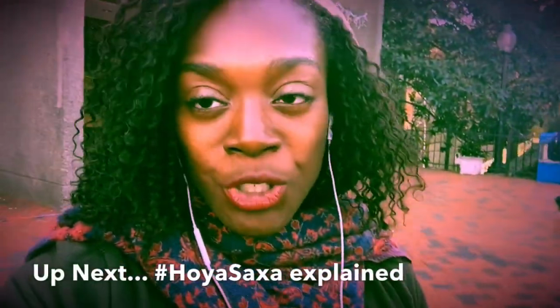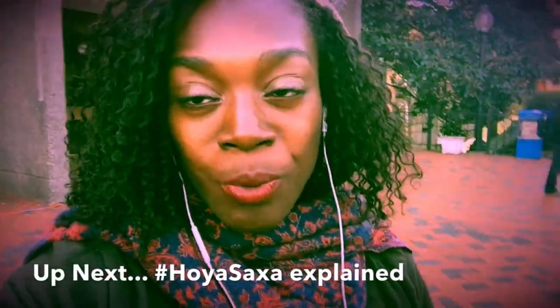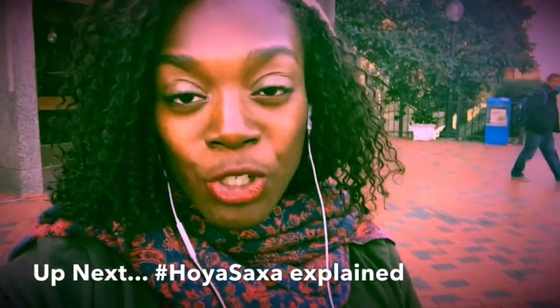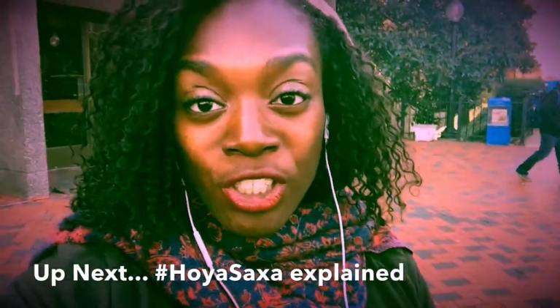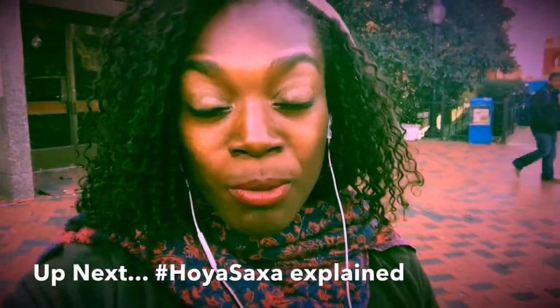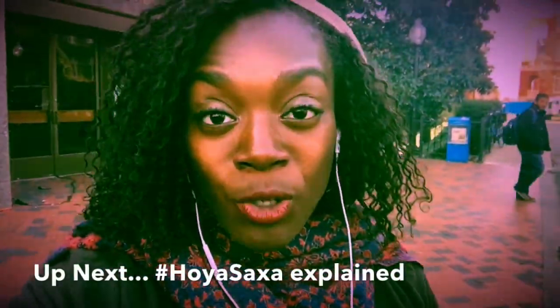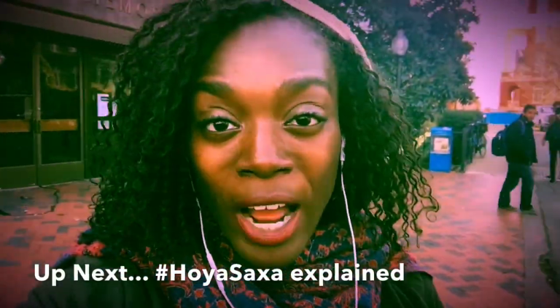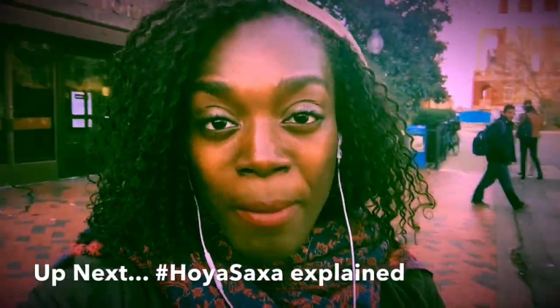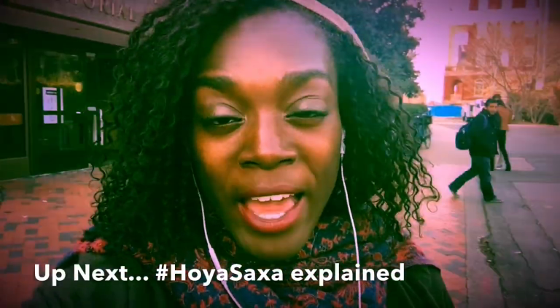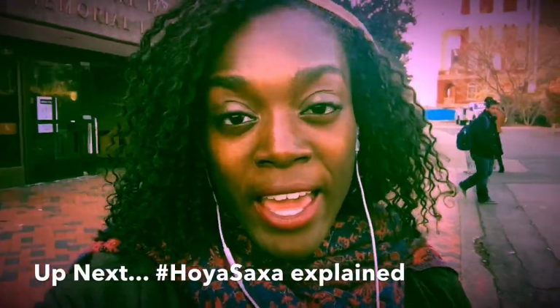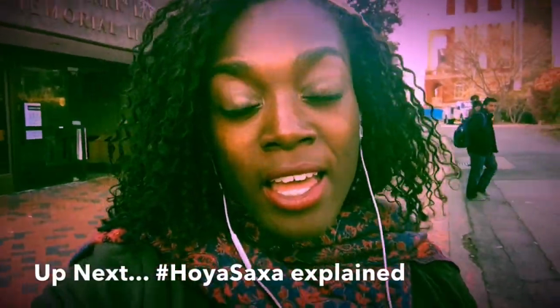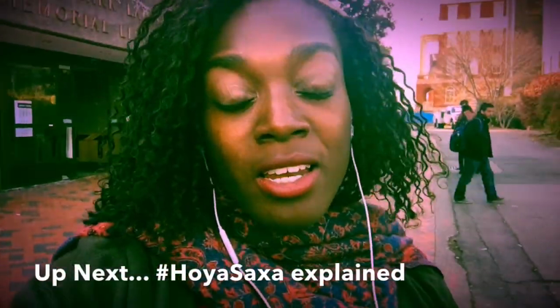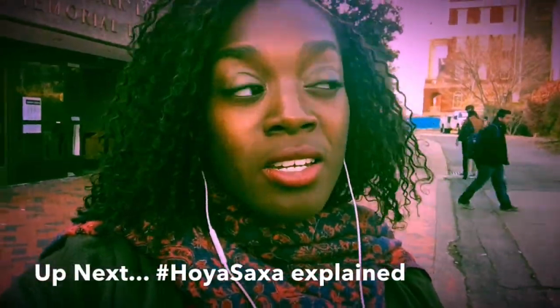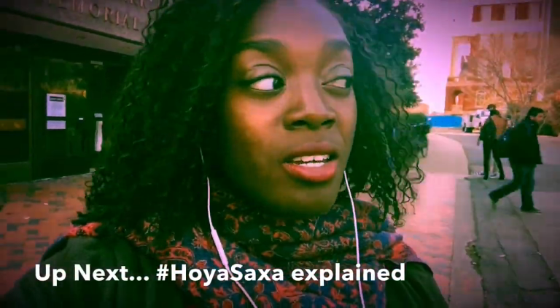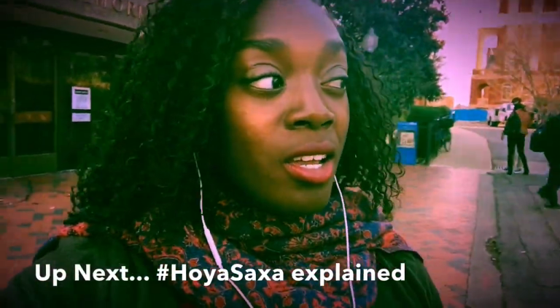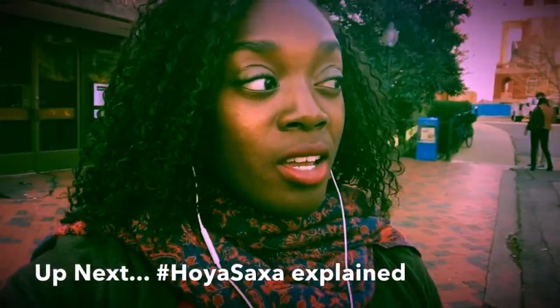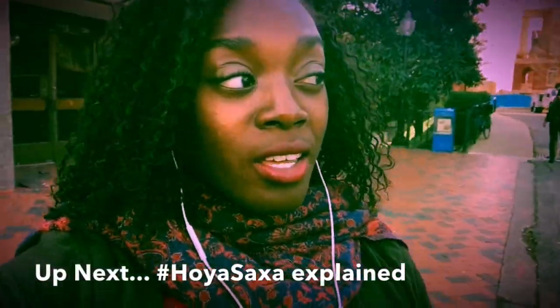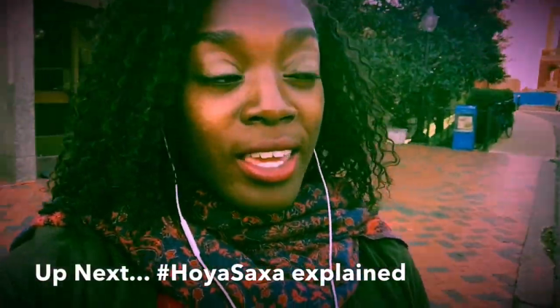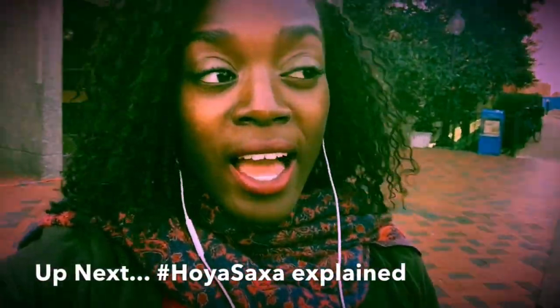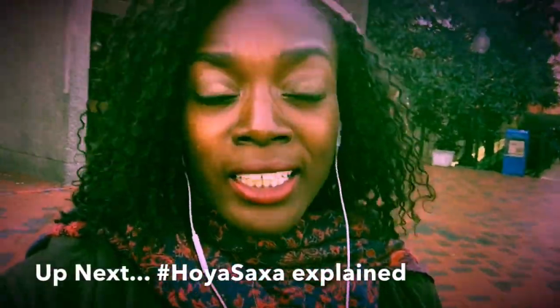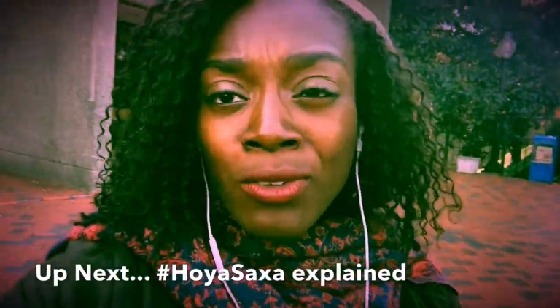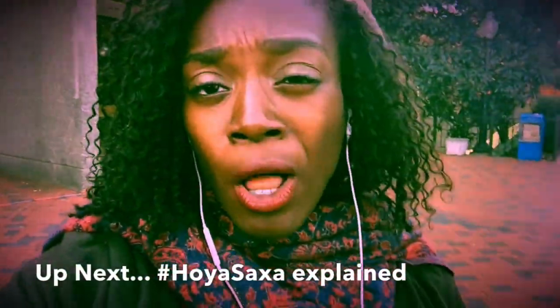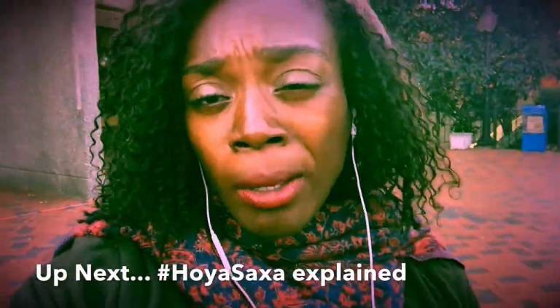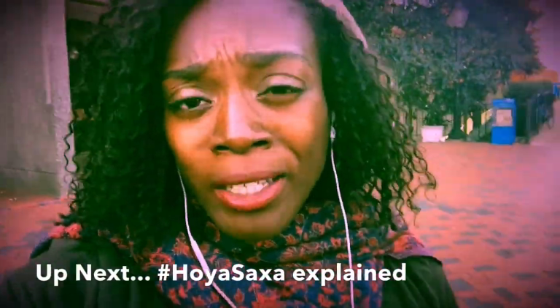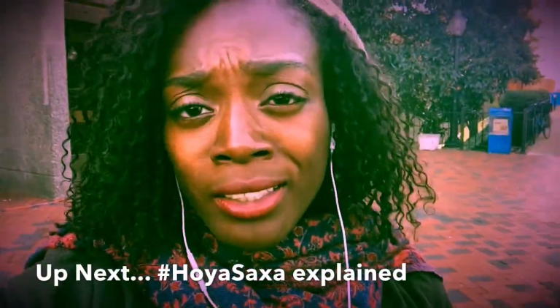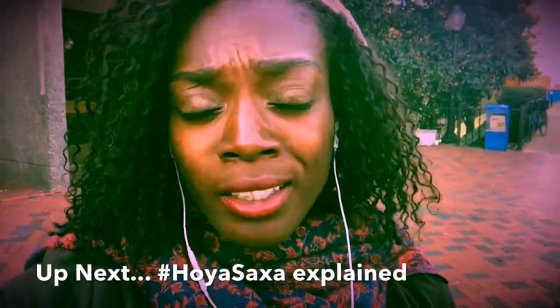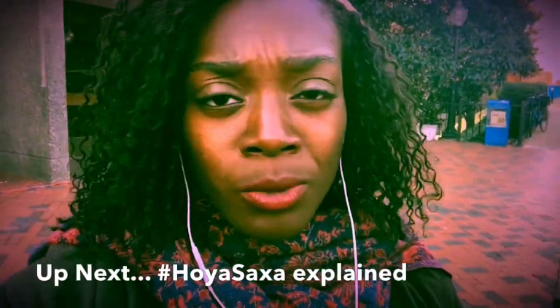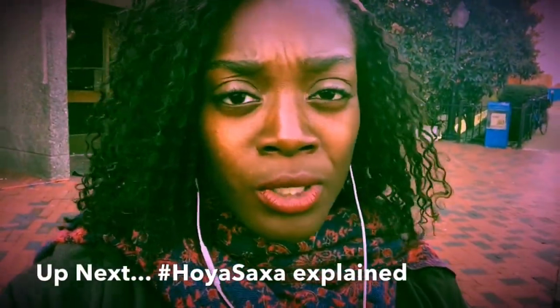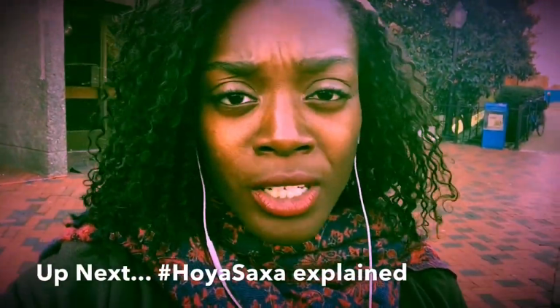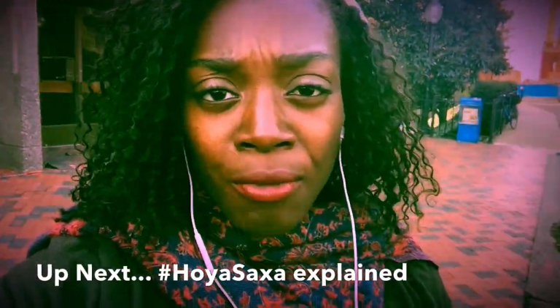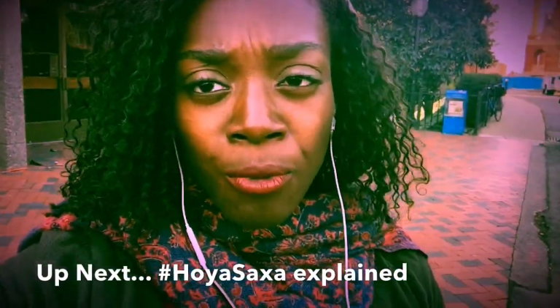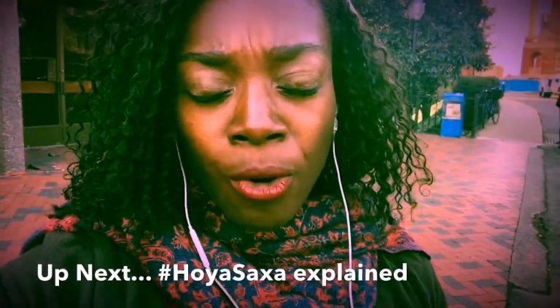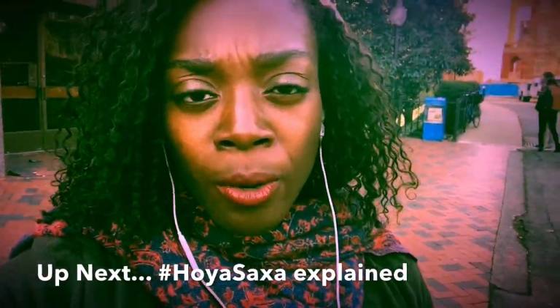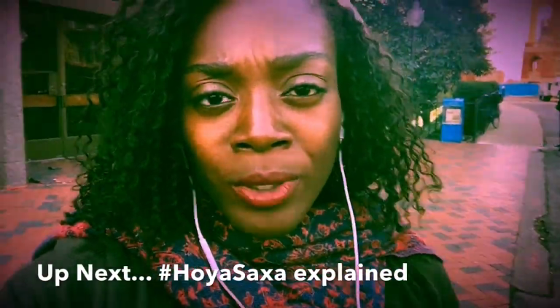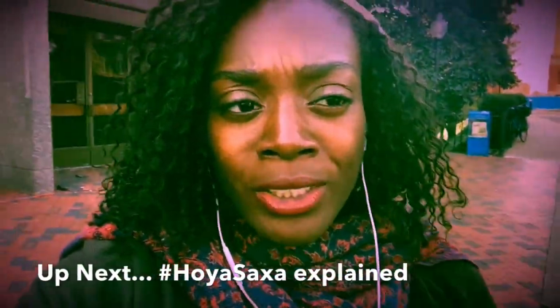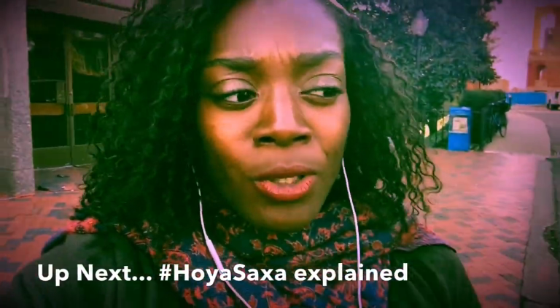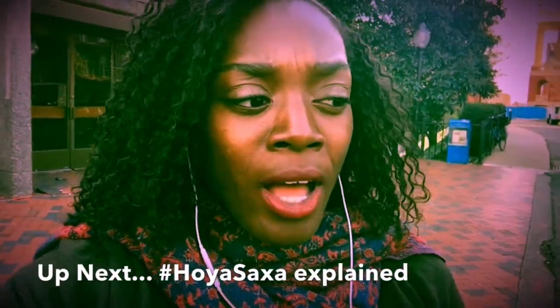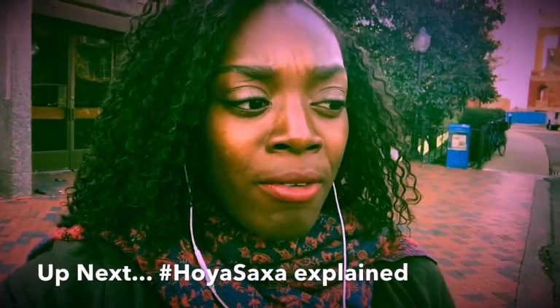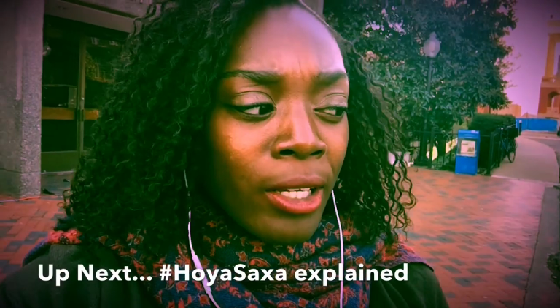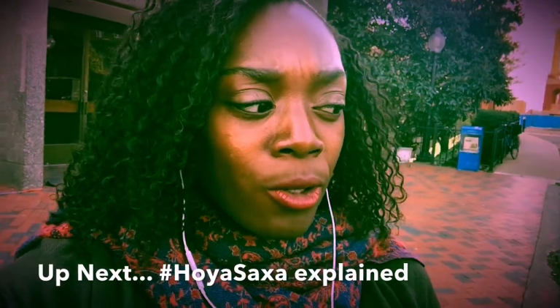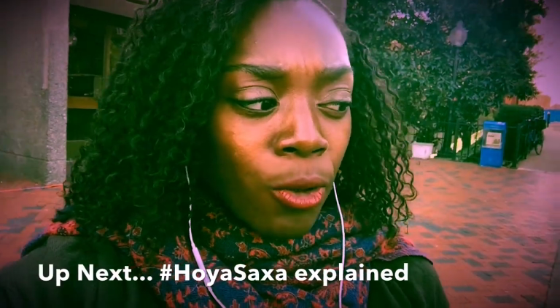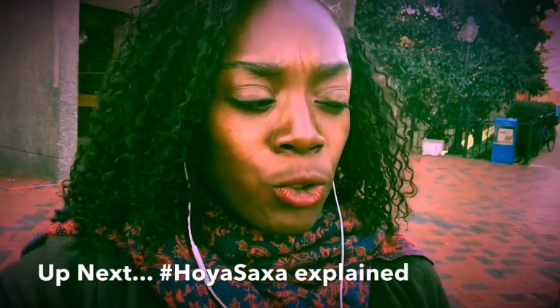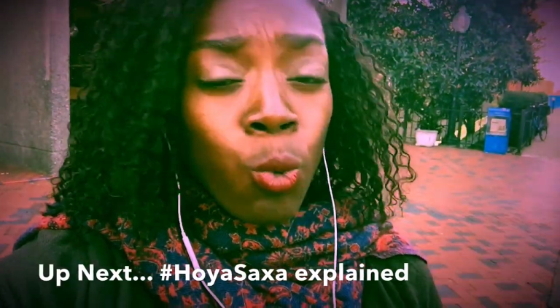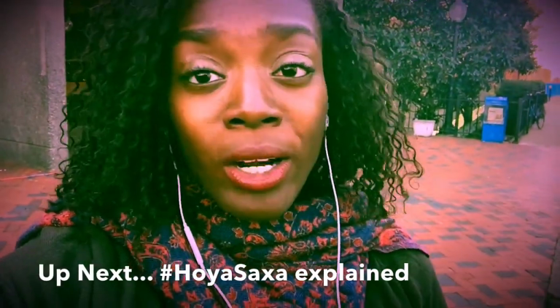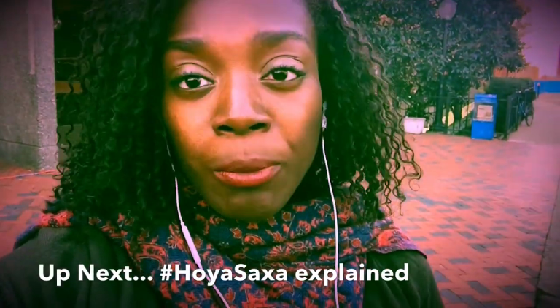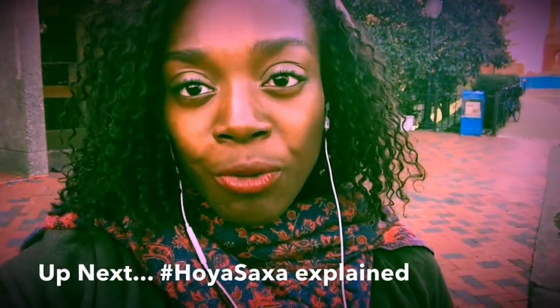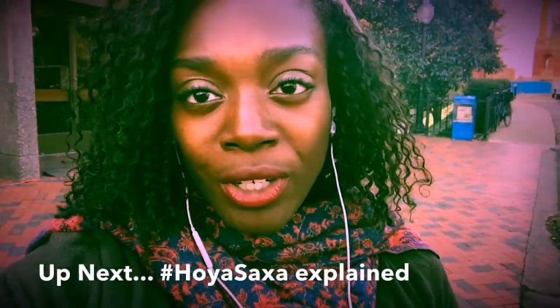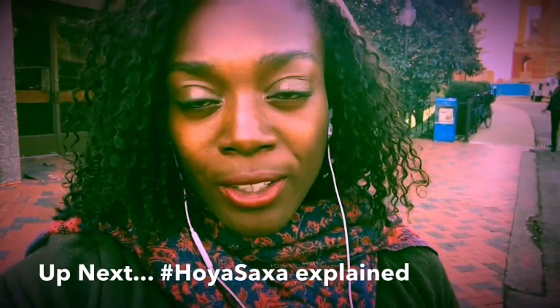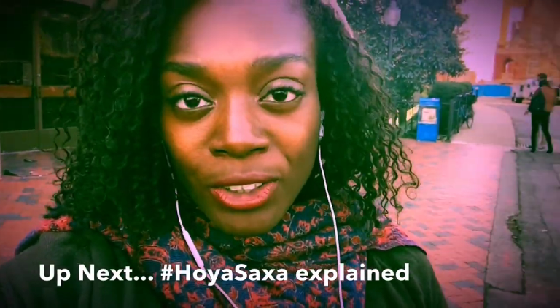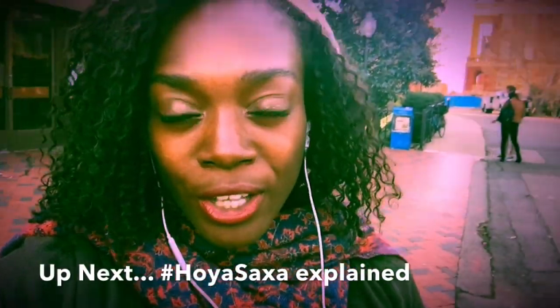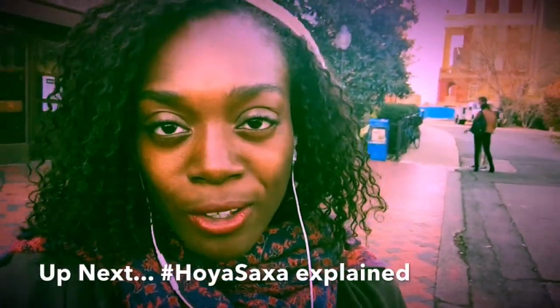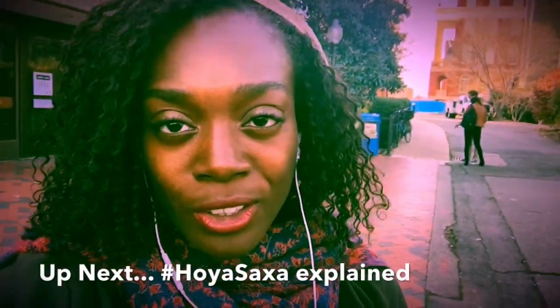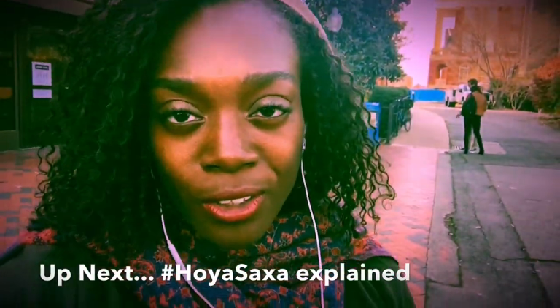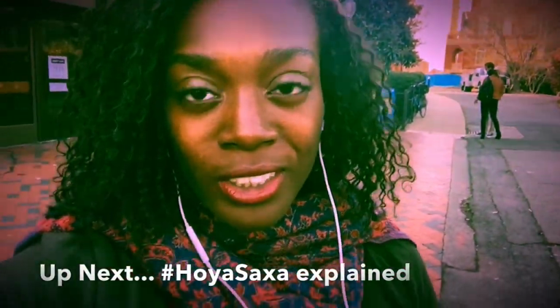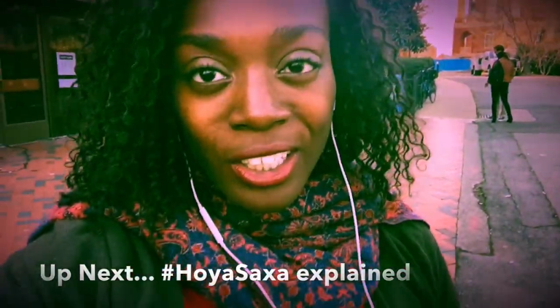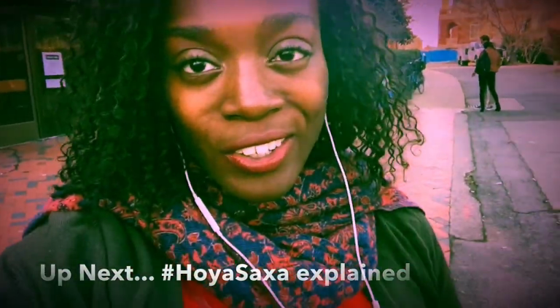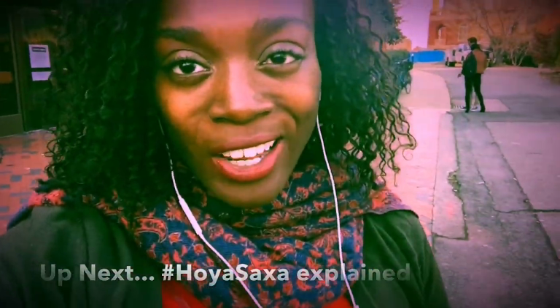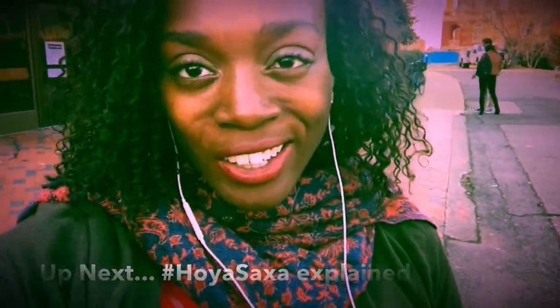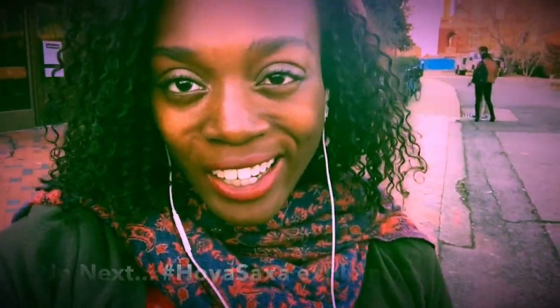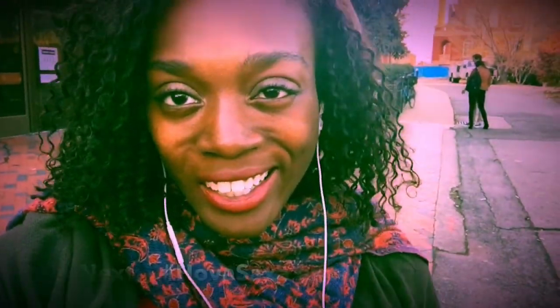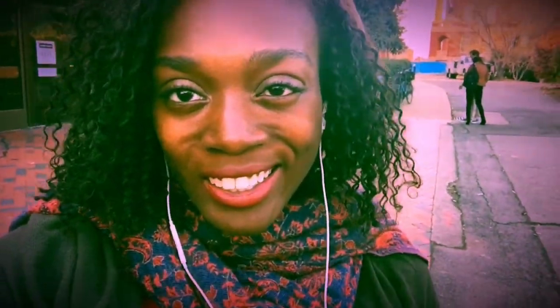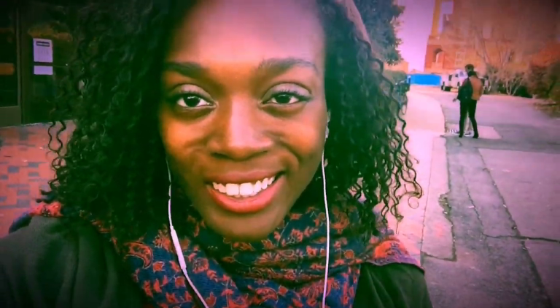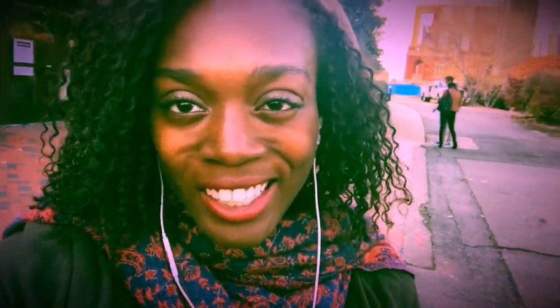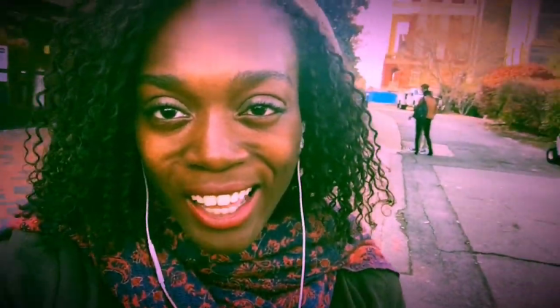So be sure to subscribe. It's Vlogmas, this was day four. We still have like 20 more videos to go, so stick around. See ya.